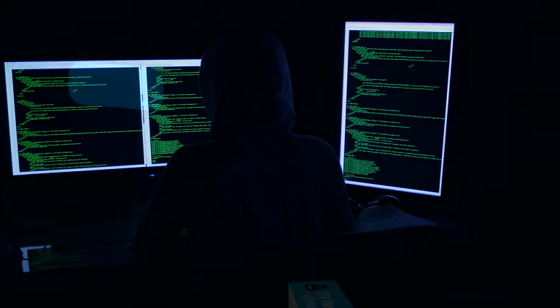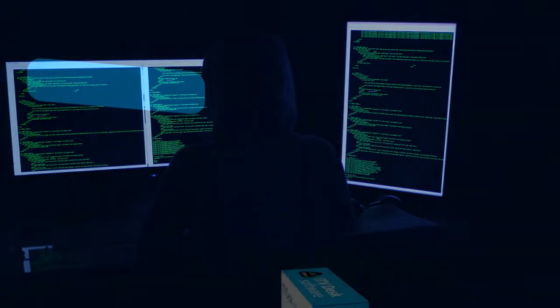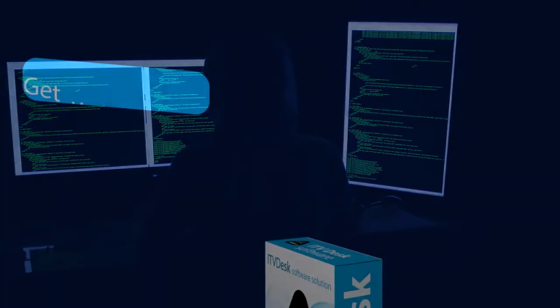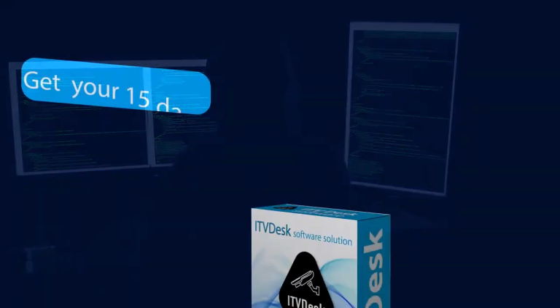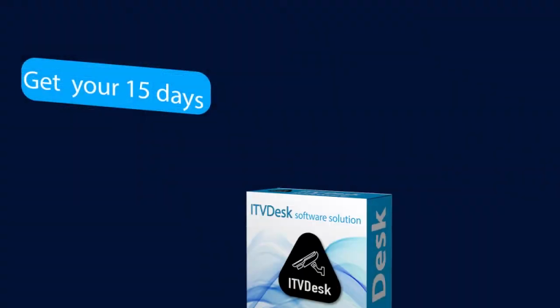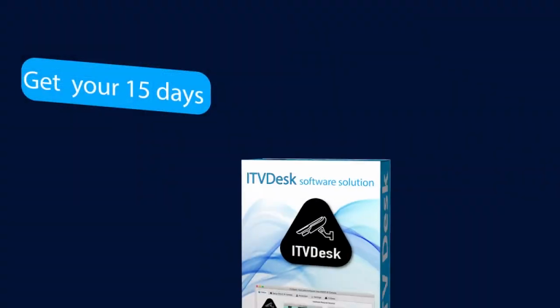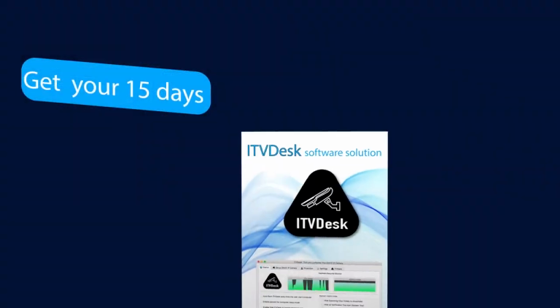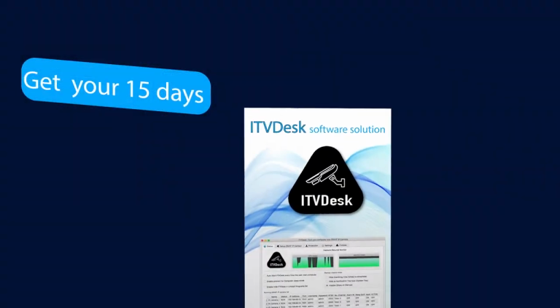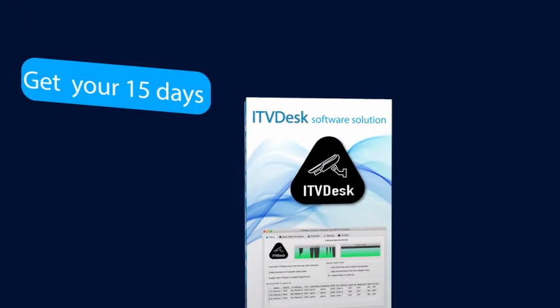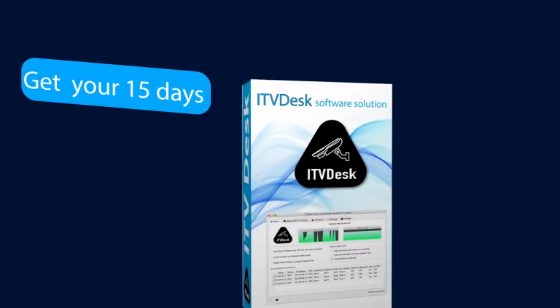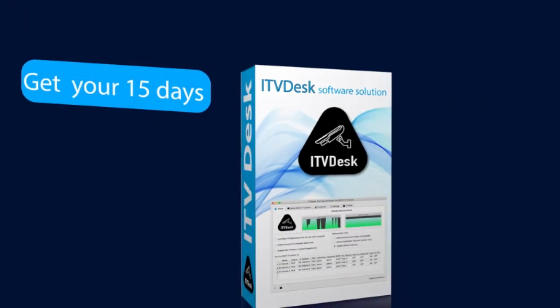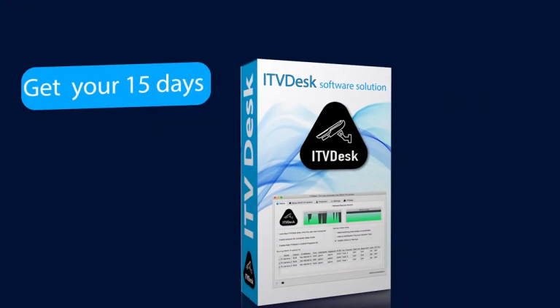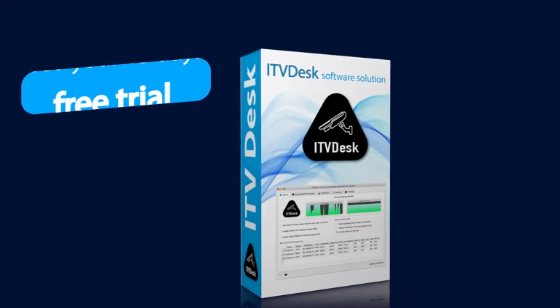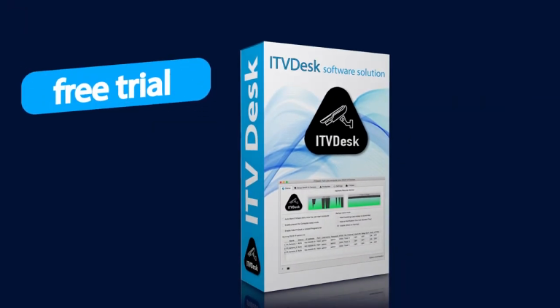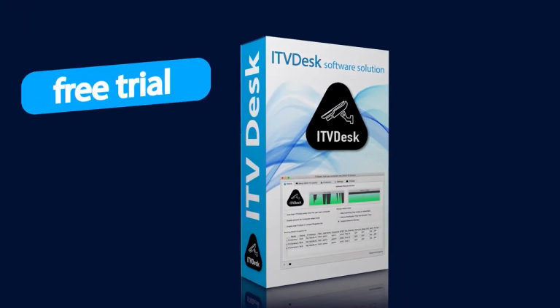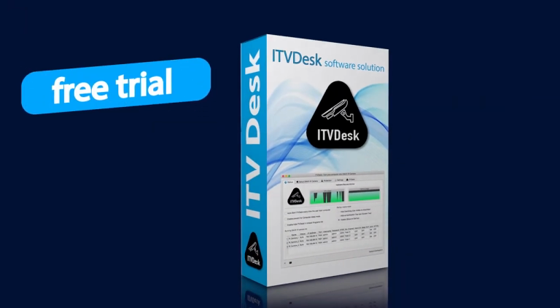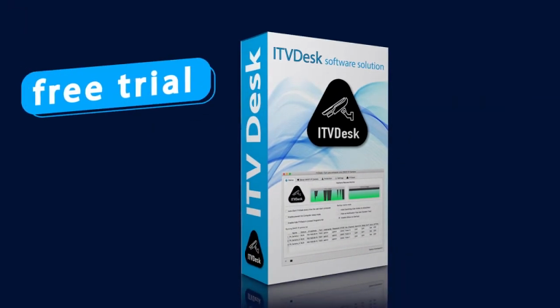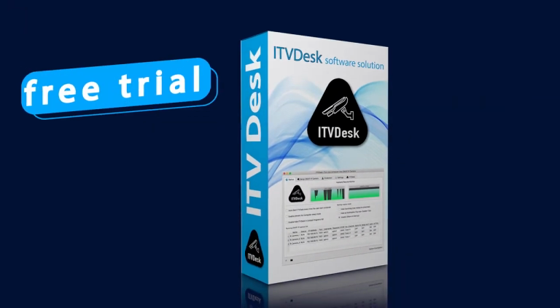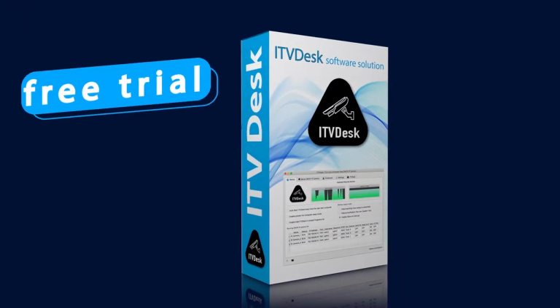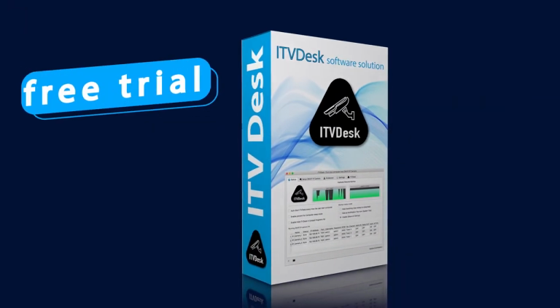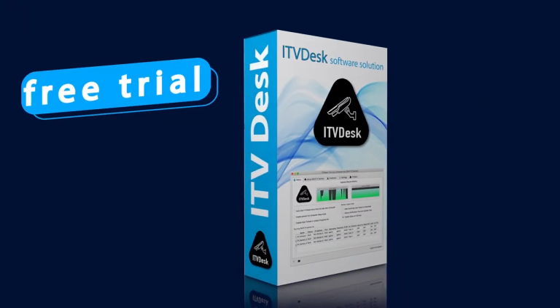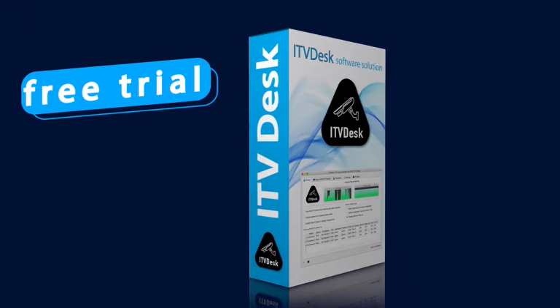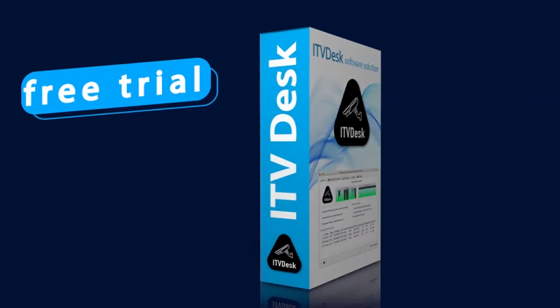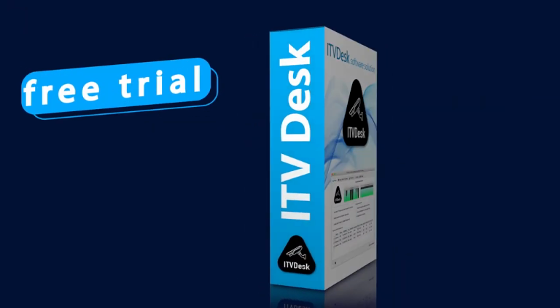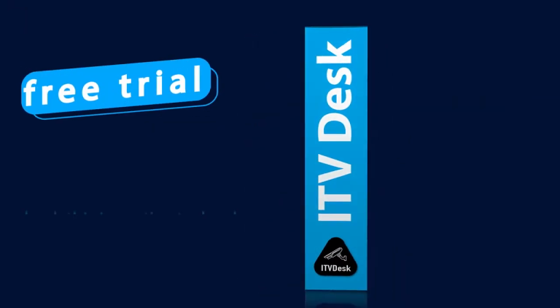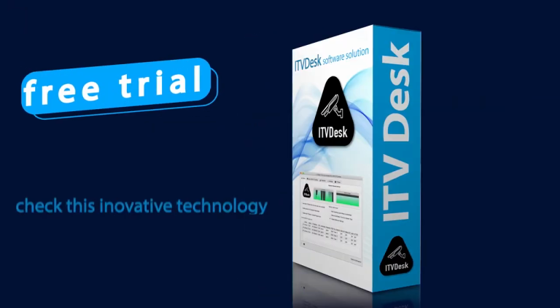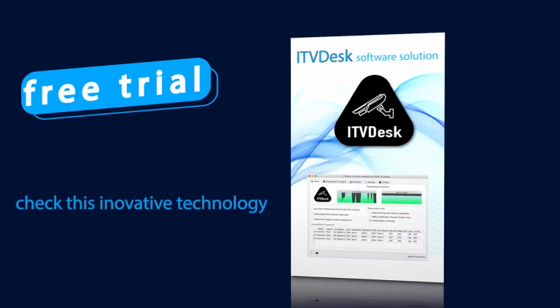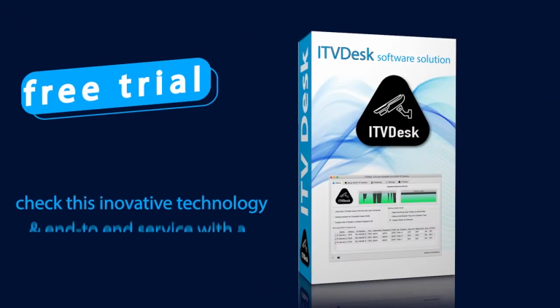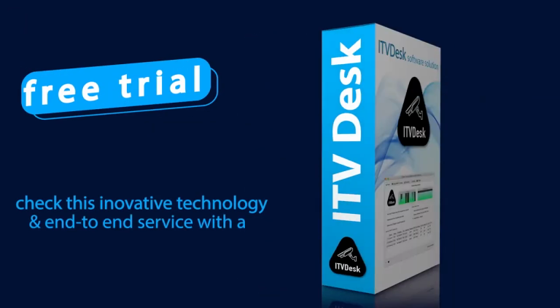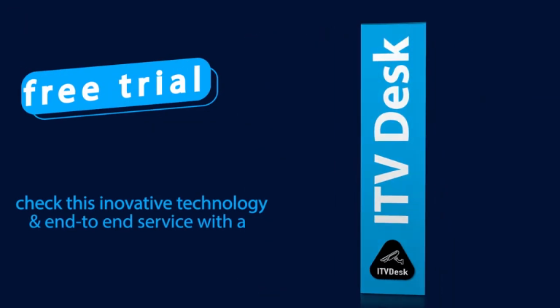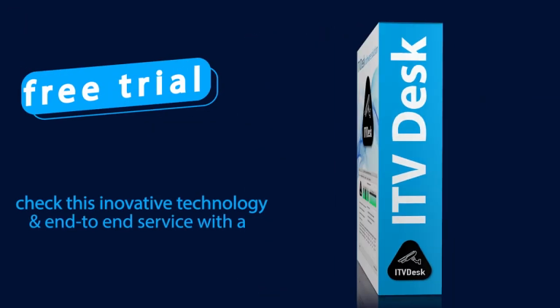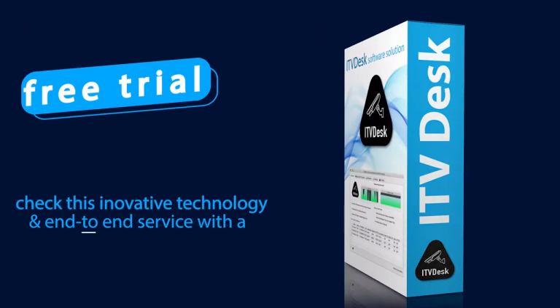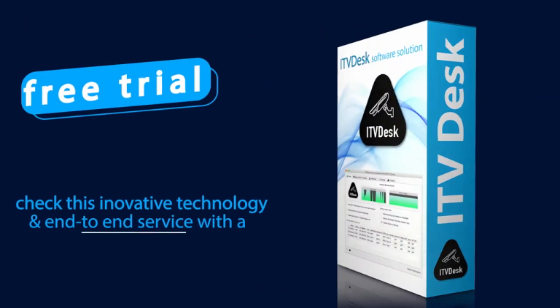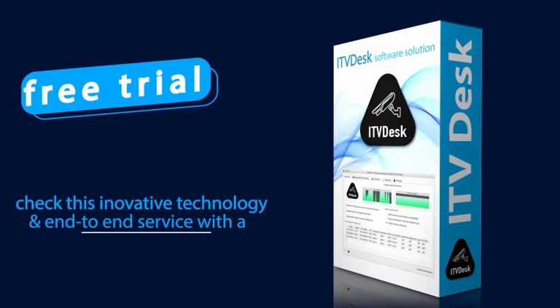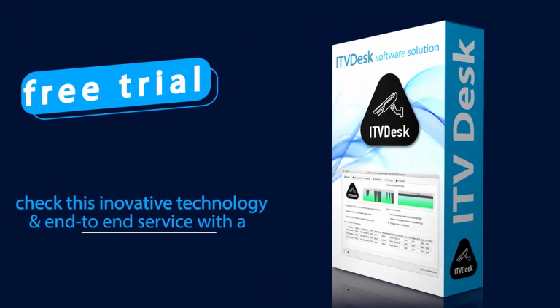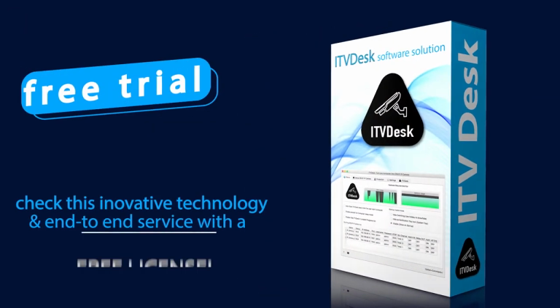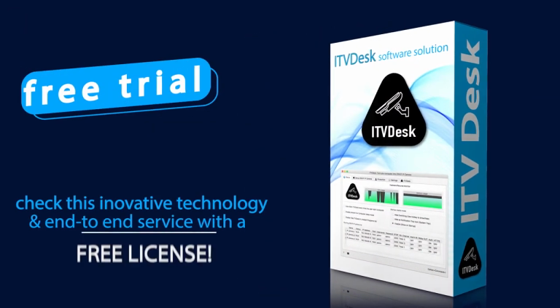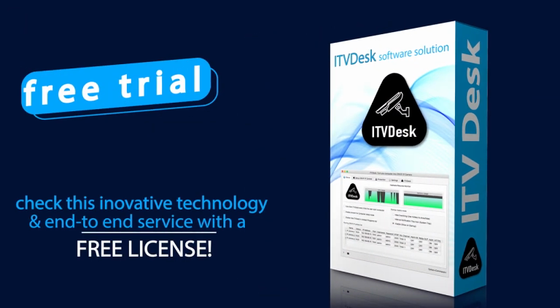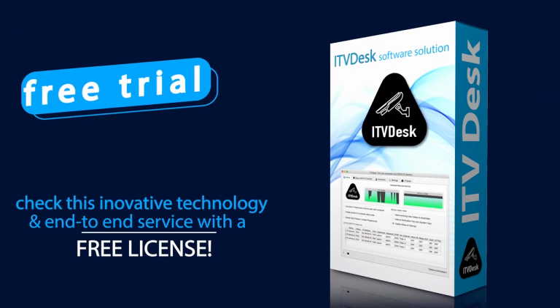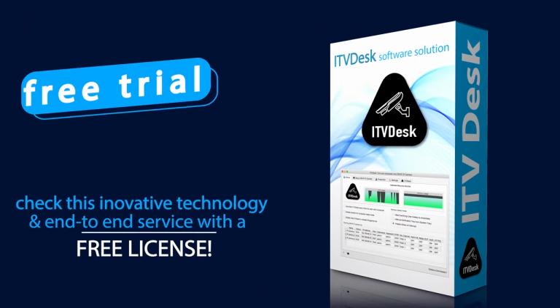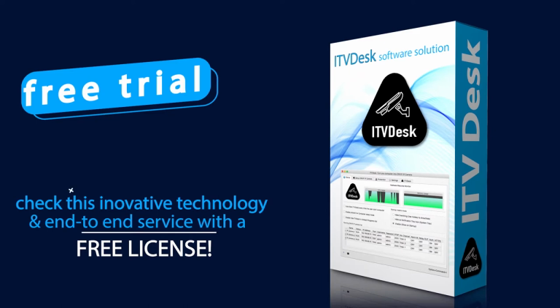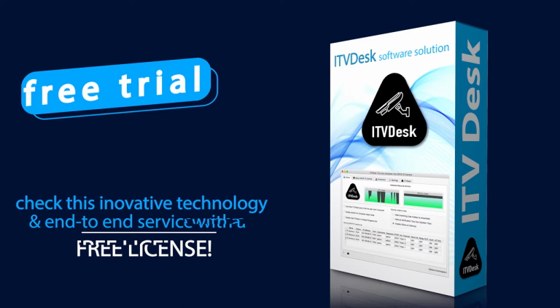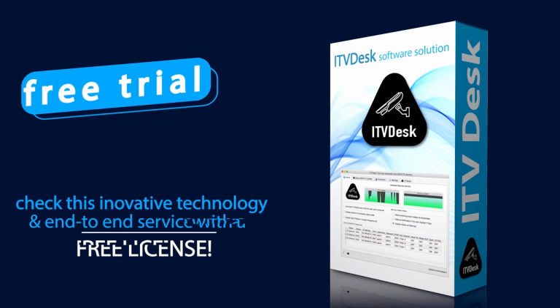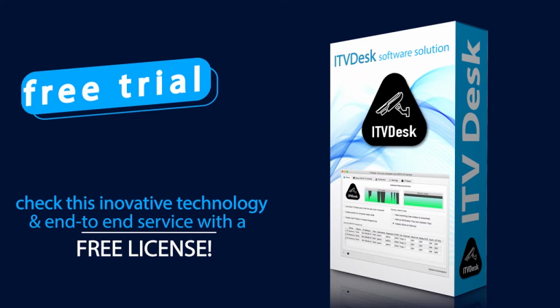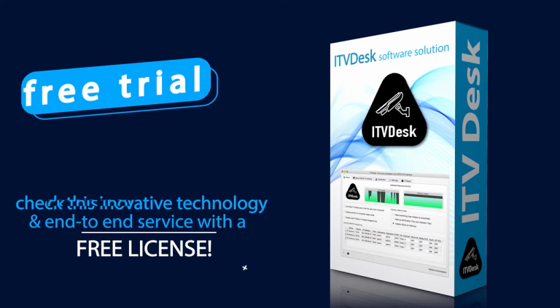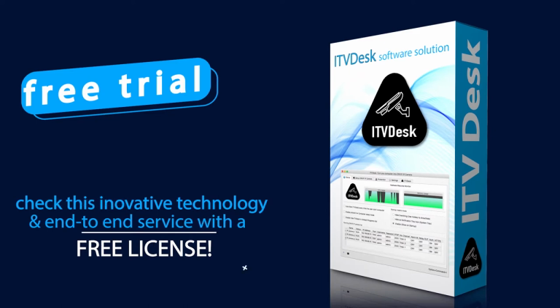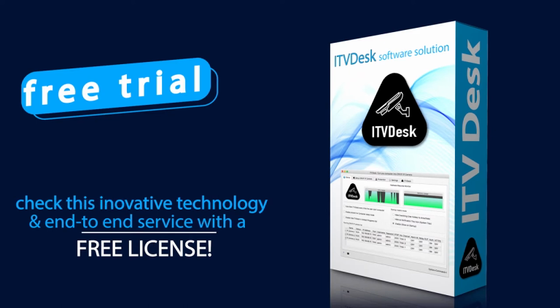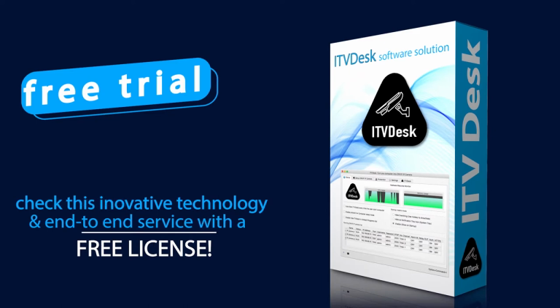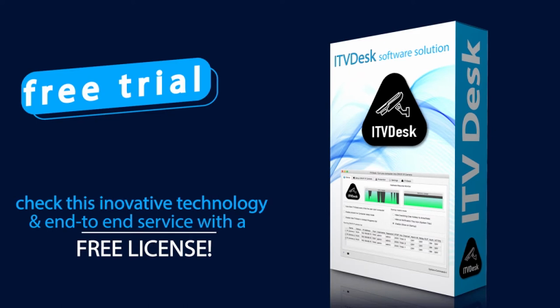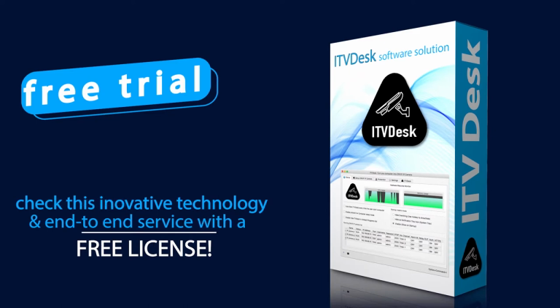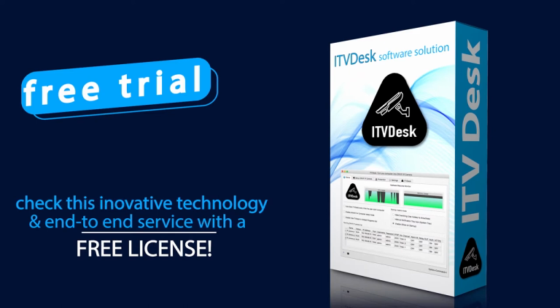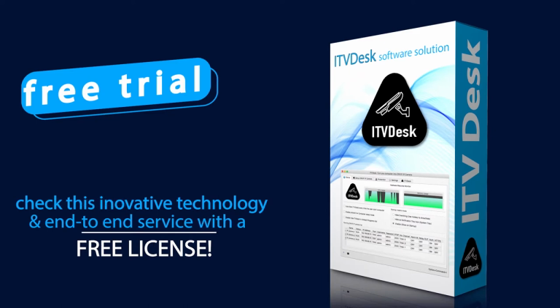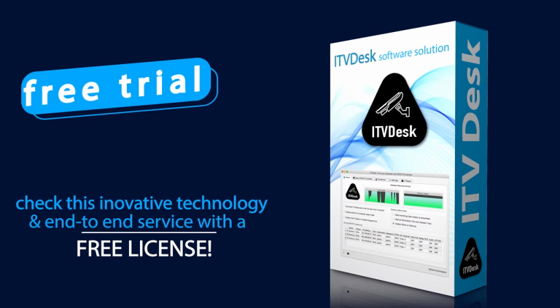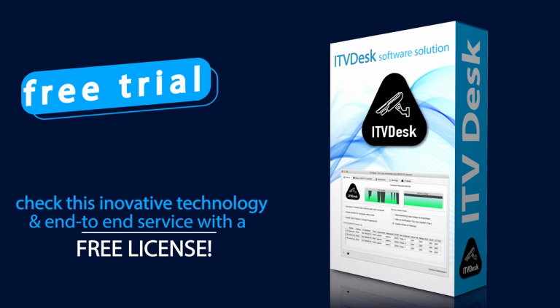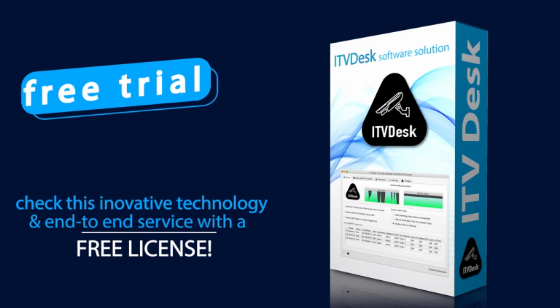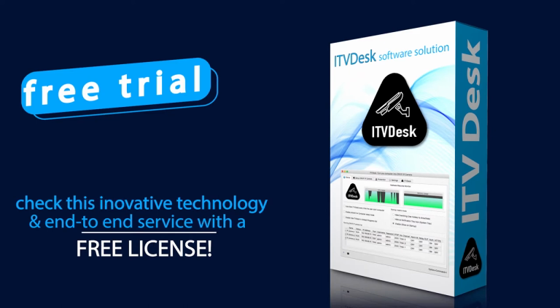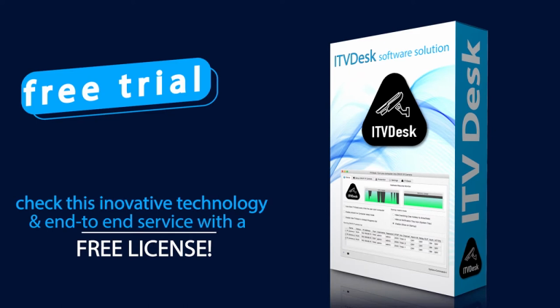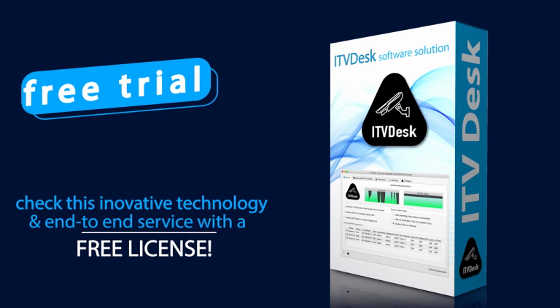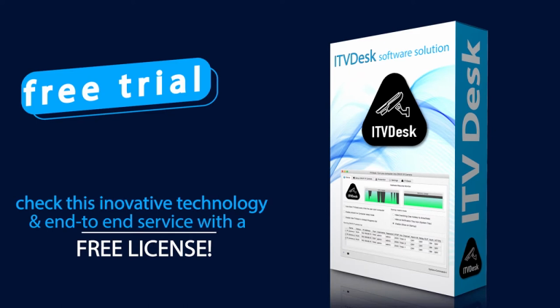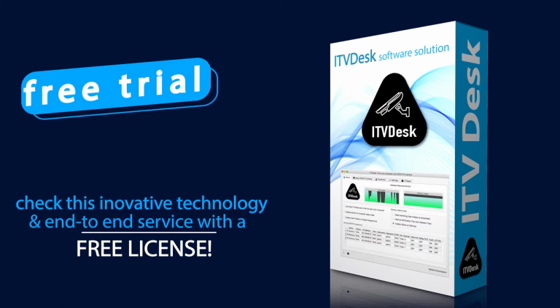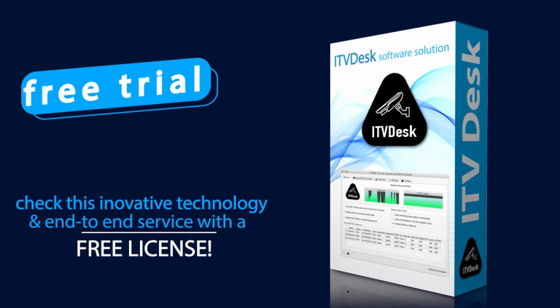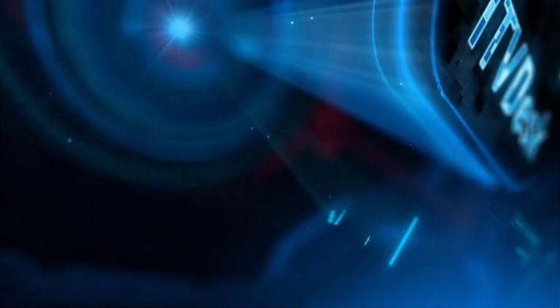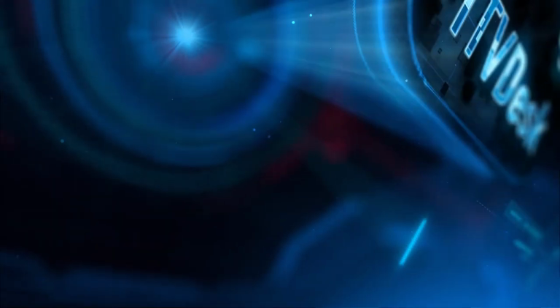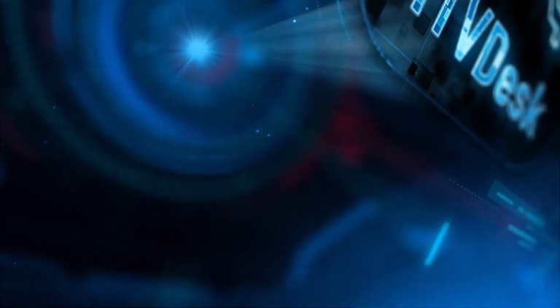Get your 15 days free trial and check this innovative technology and end-to-end service with a free license.